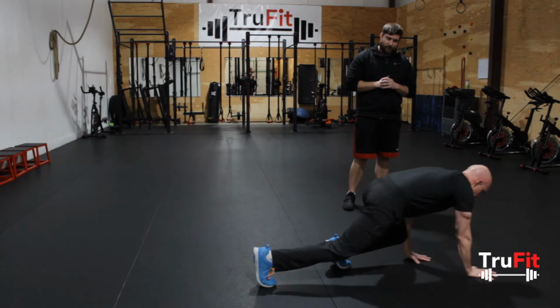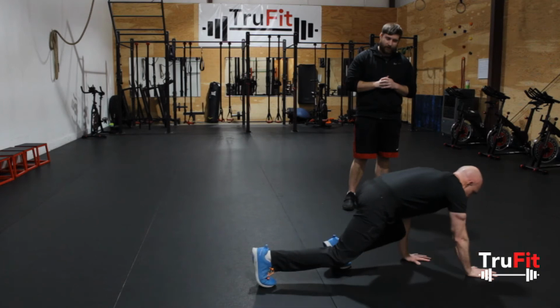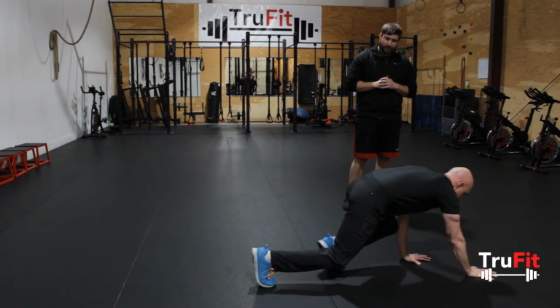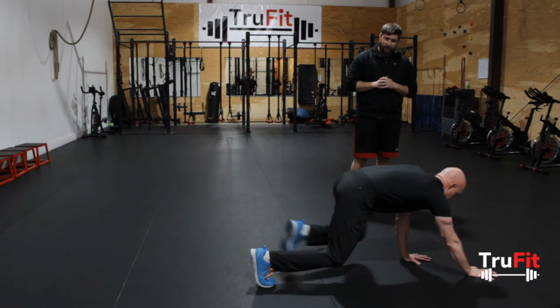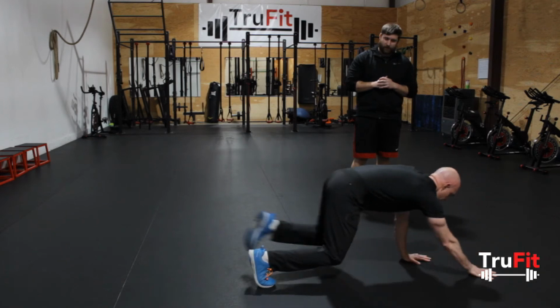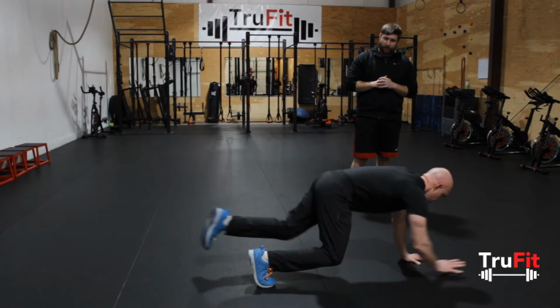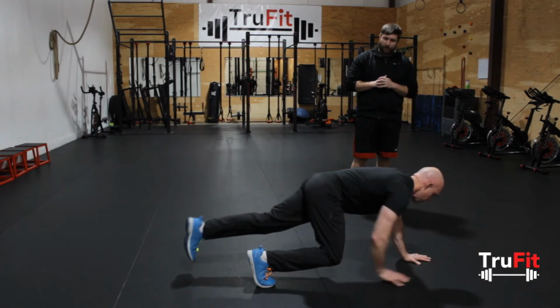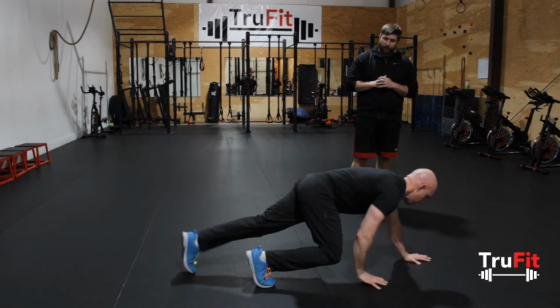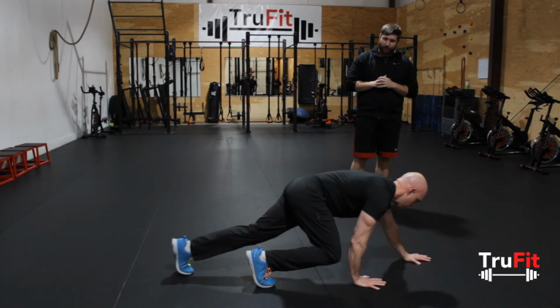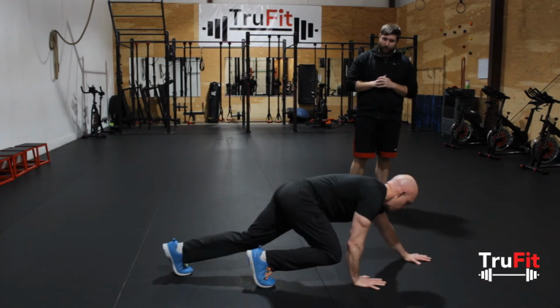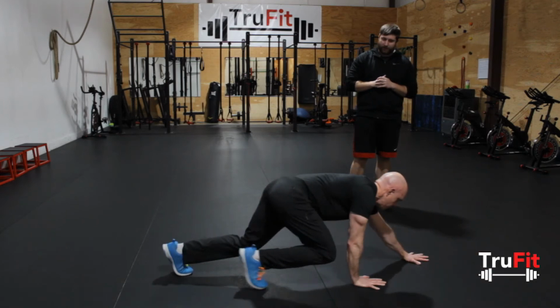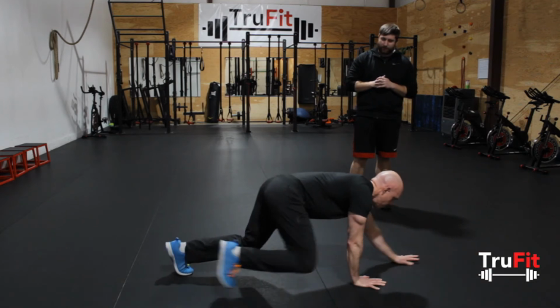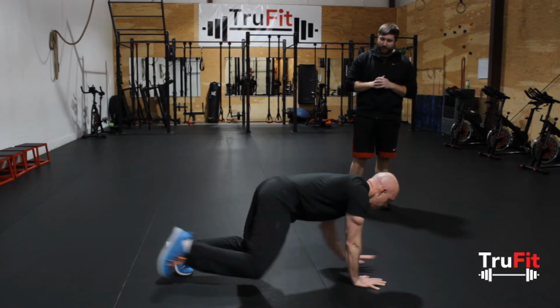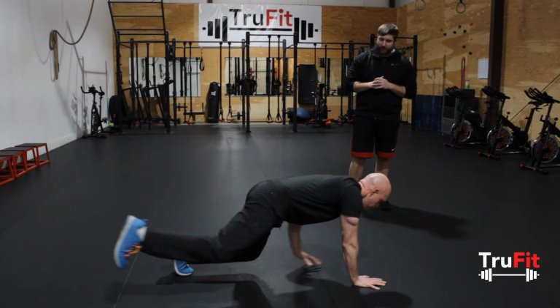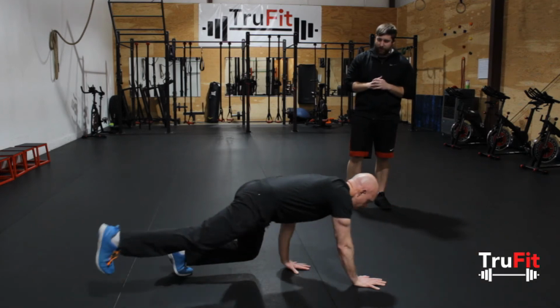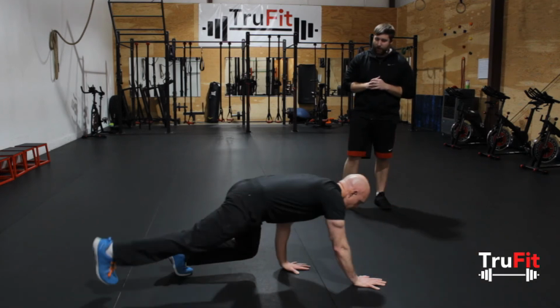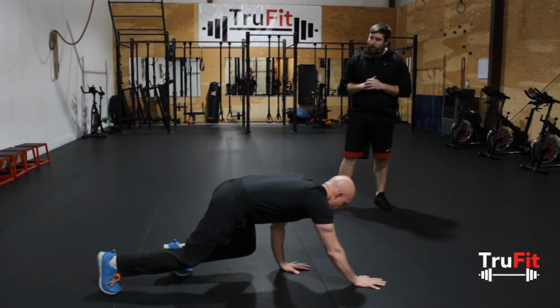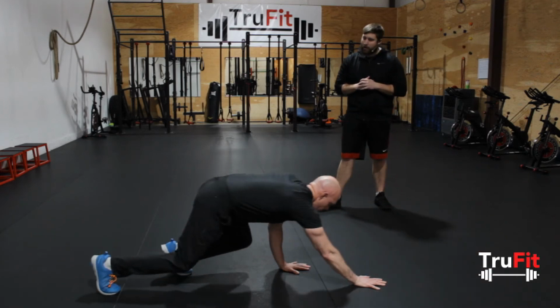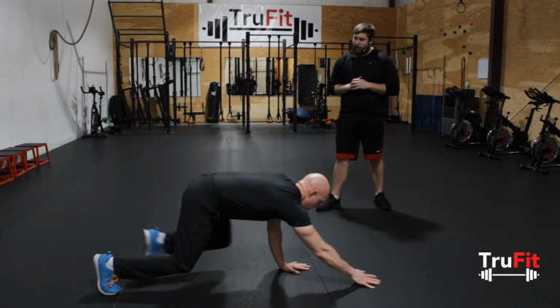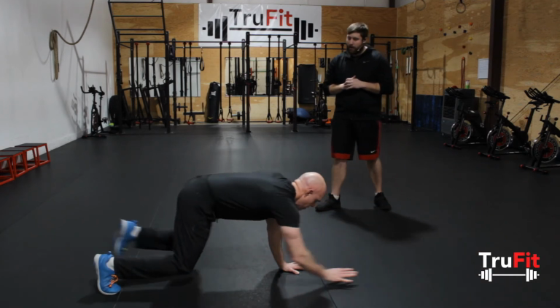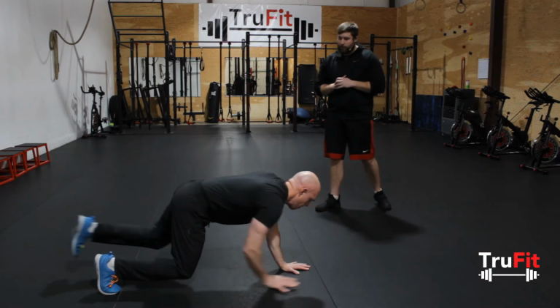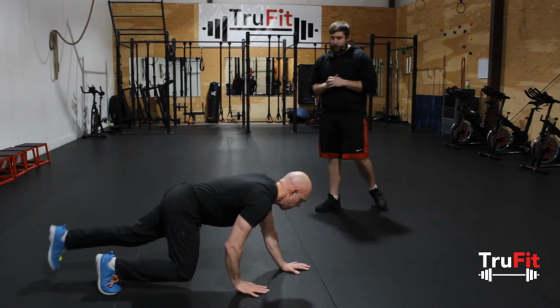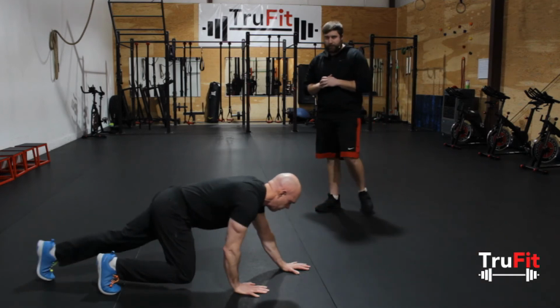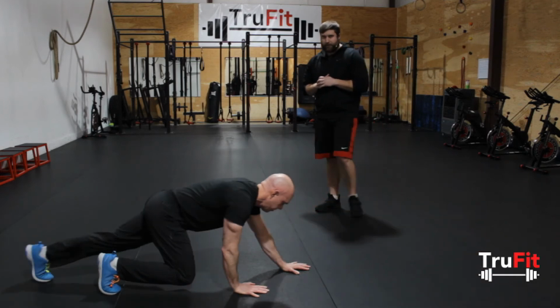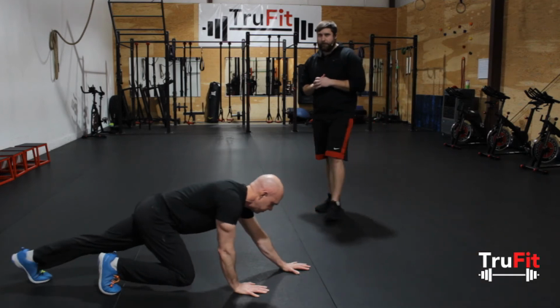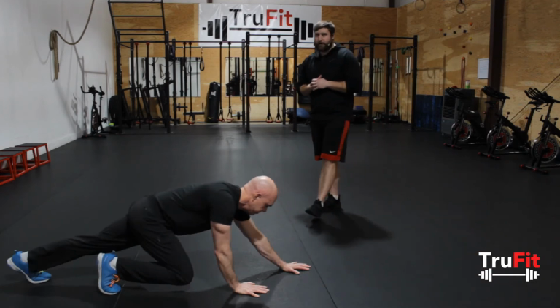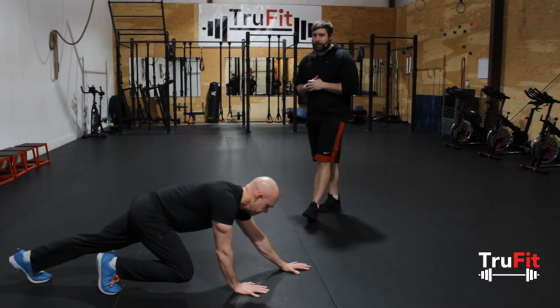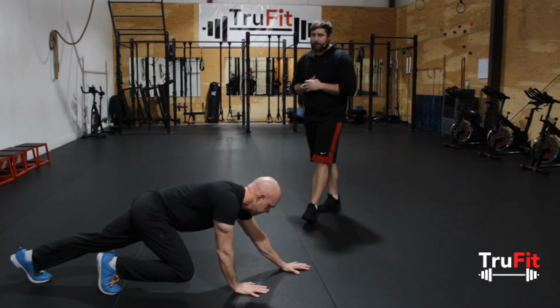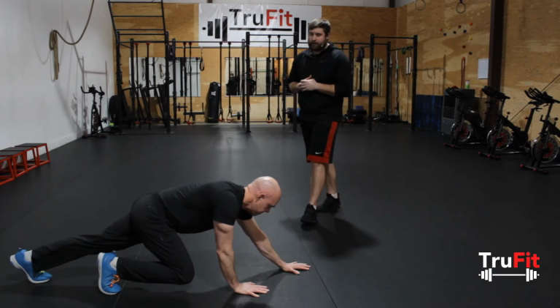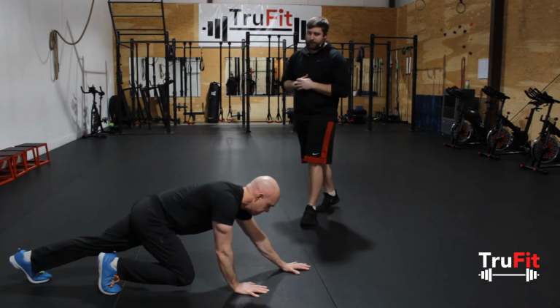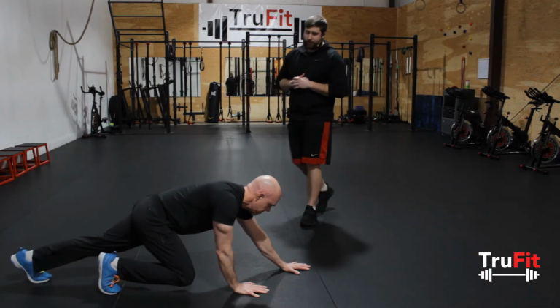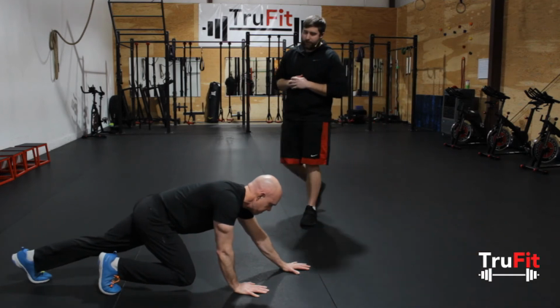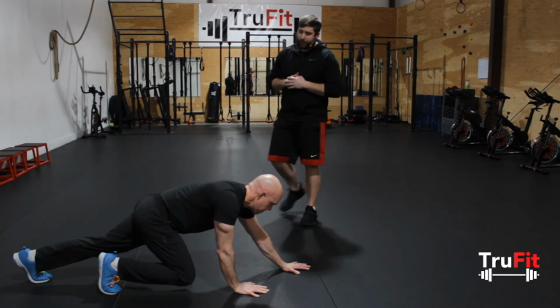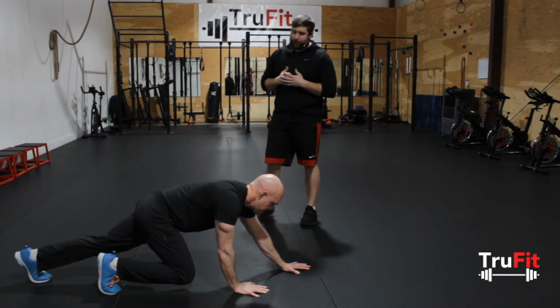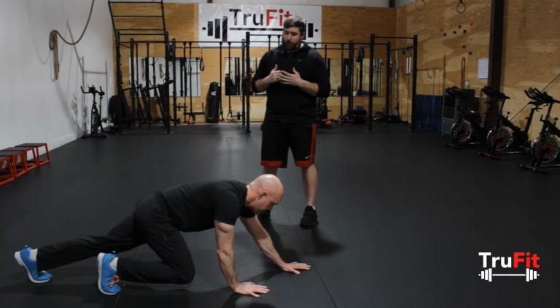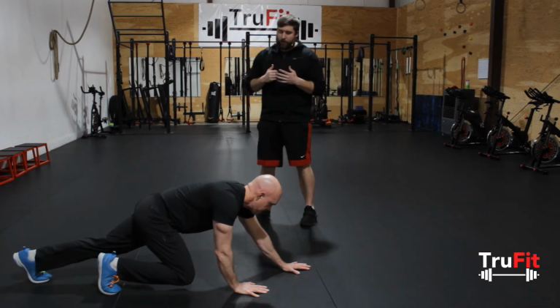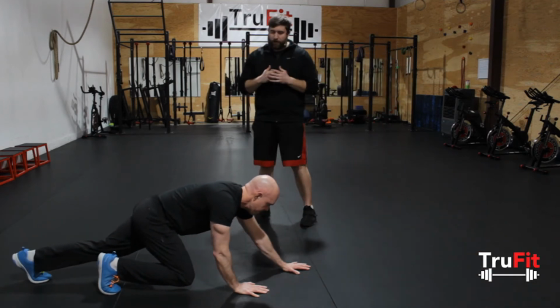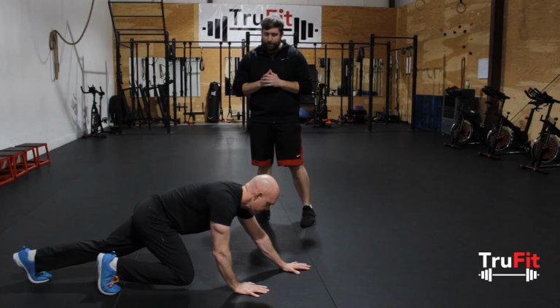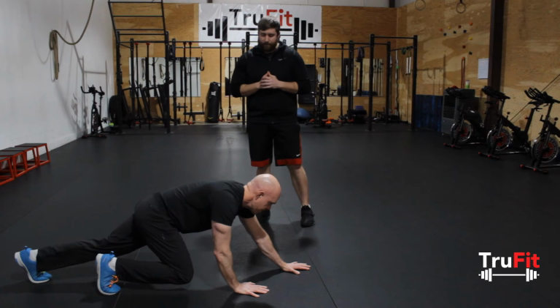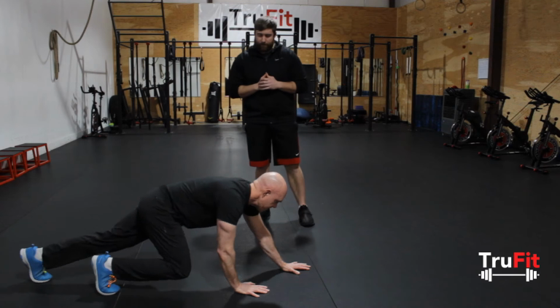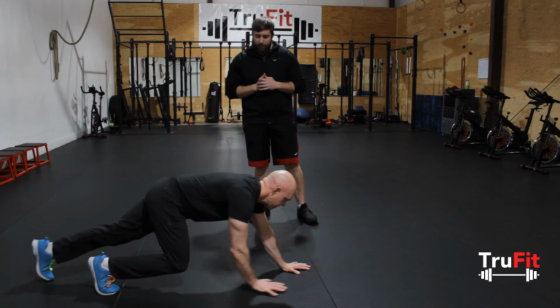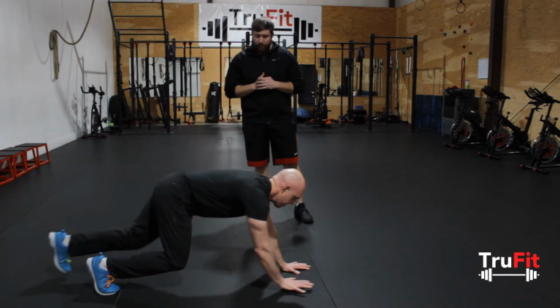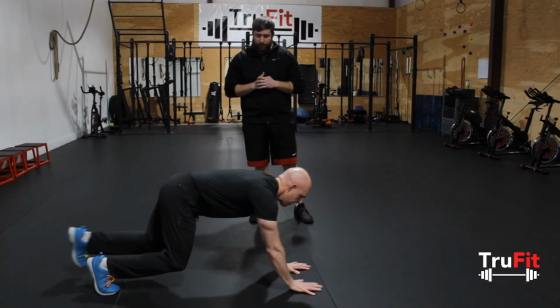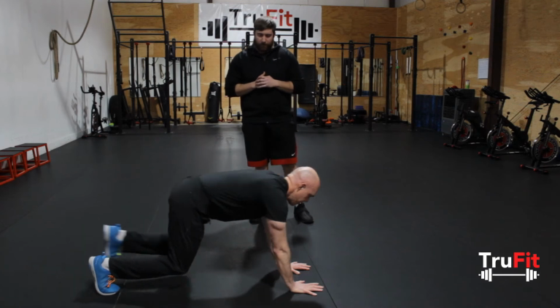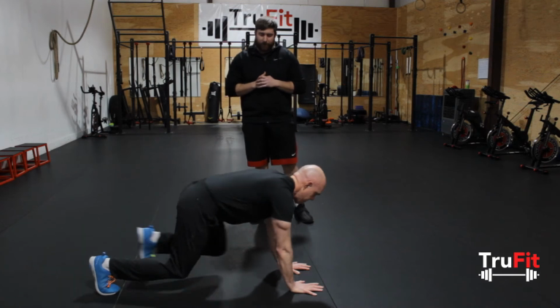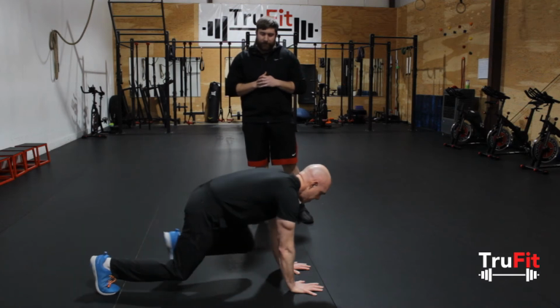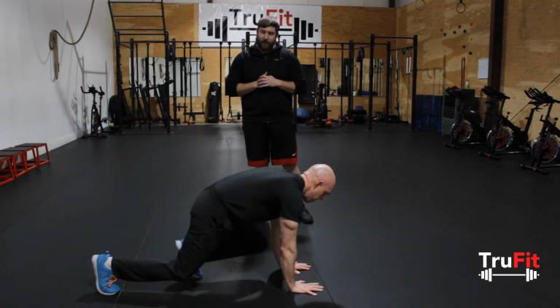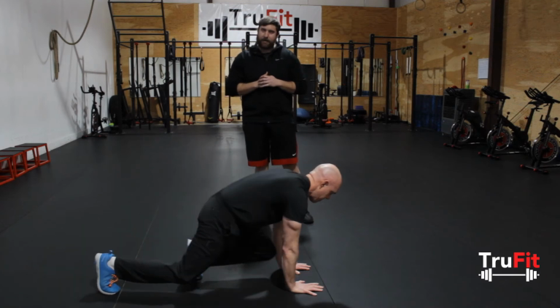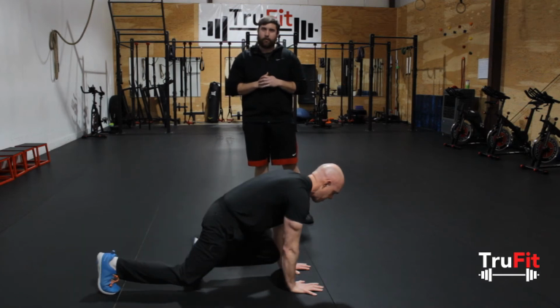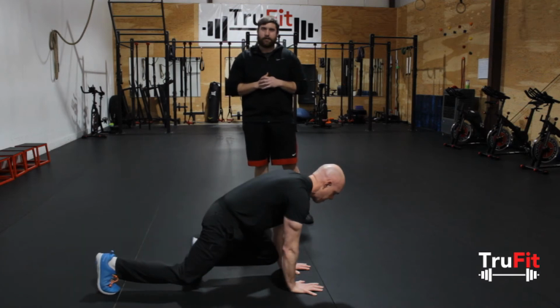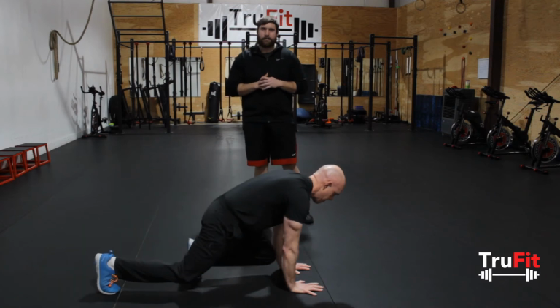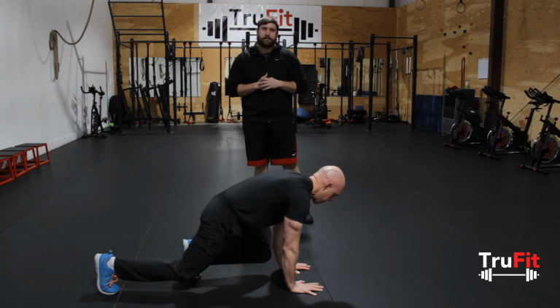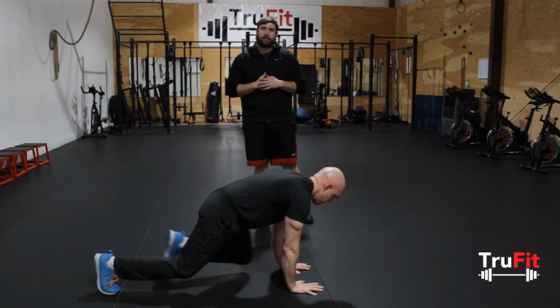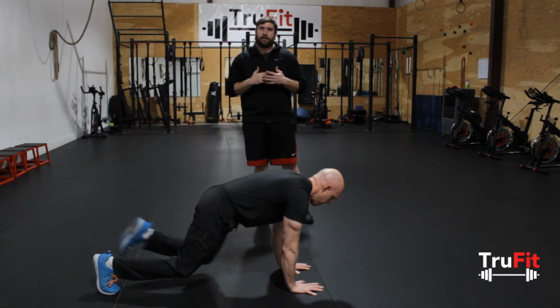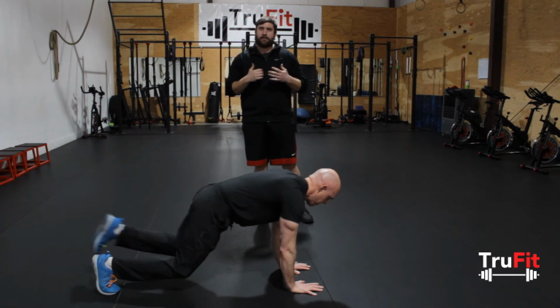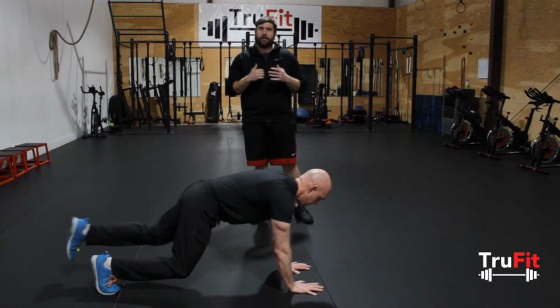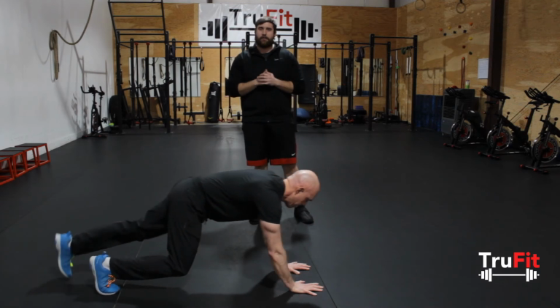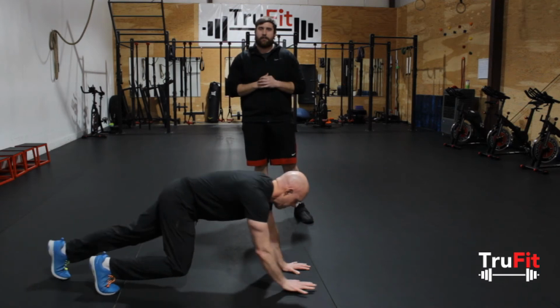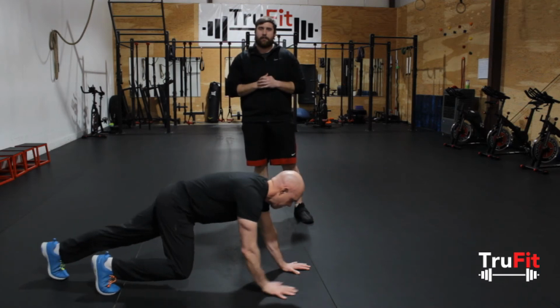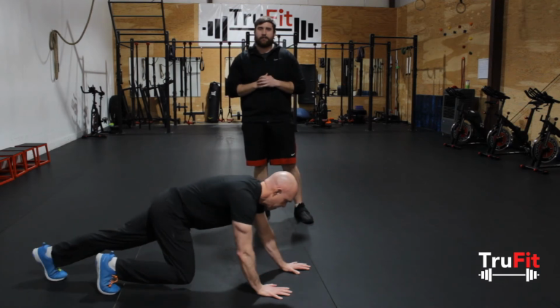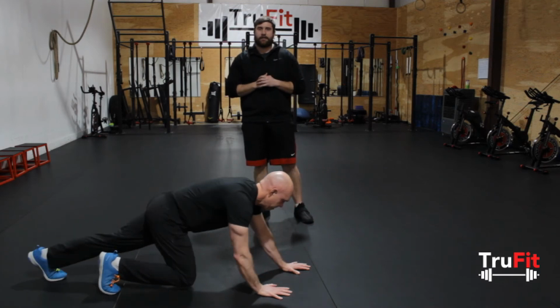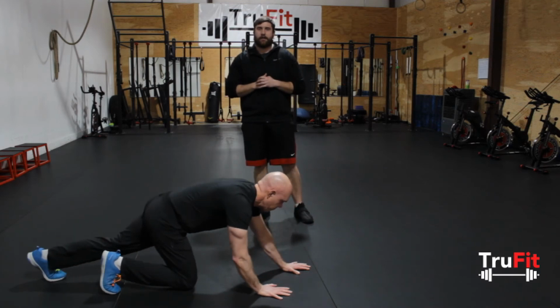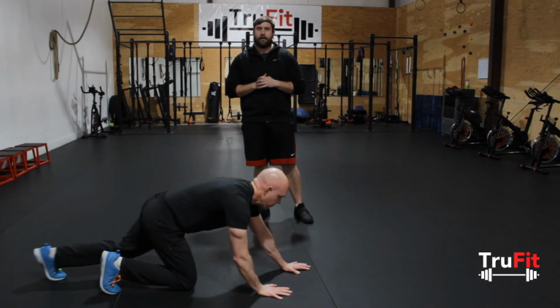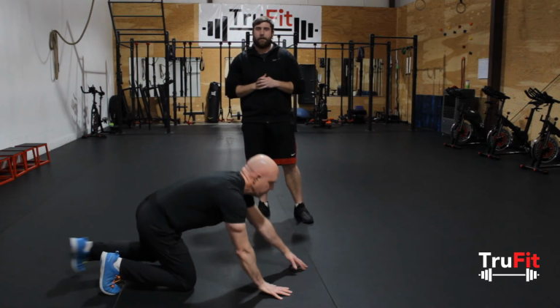Essentially that's a couple of things we see when people are doing bear crawls and what they're doing wrong. But if you've got any questions, just let us know, and we'll see you later.